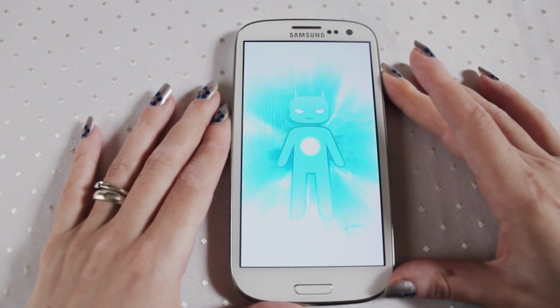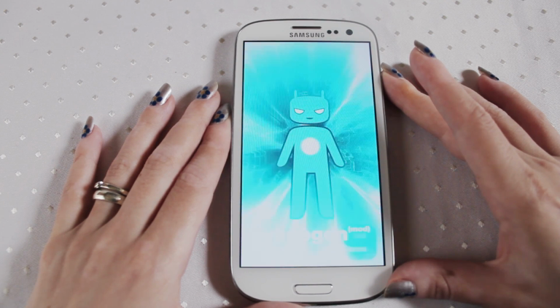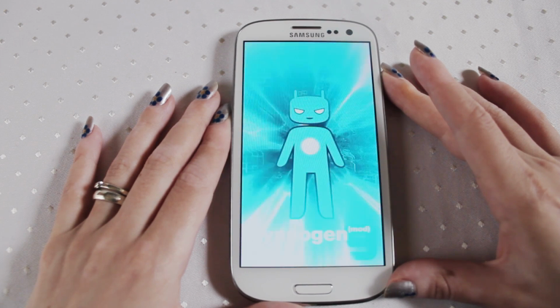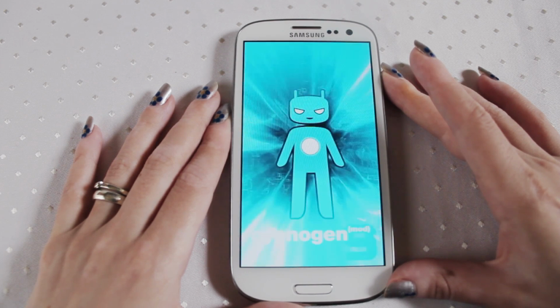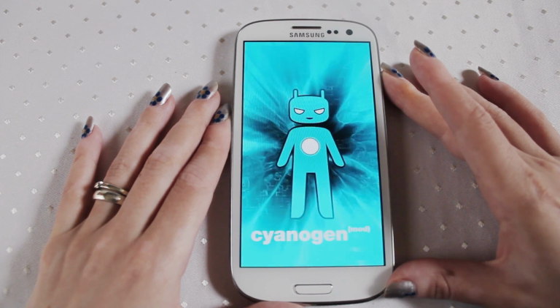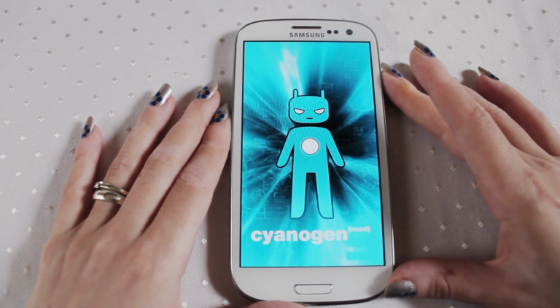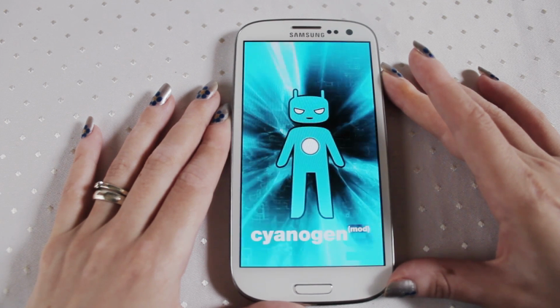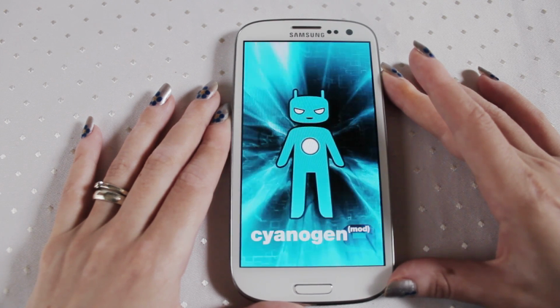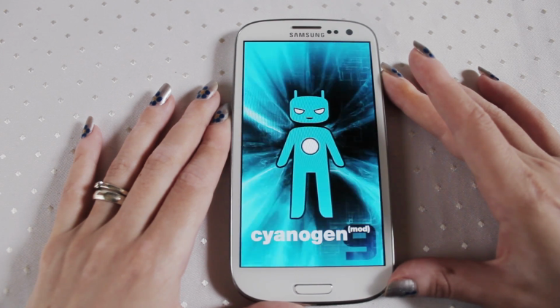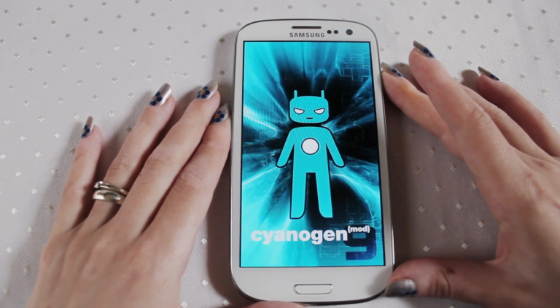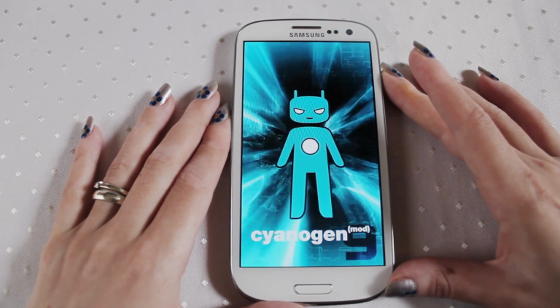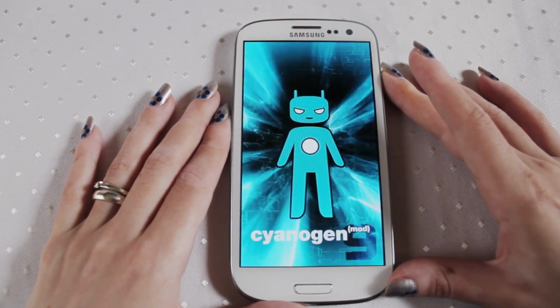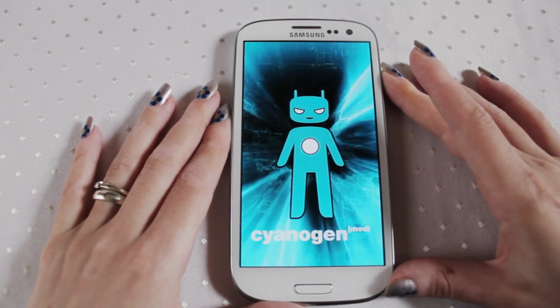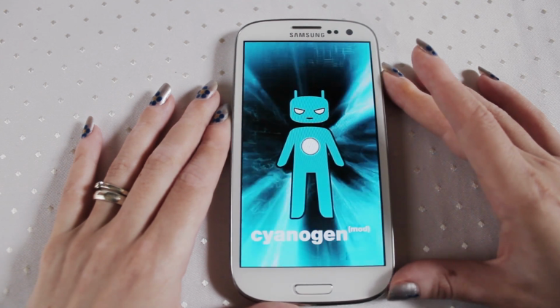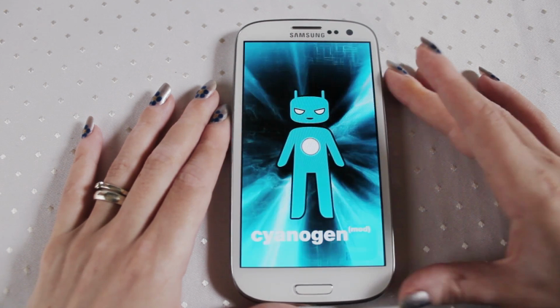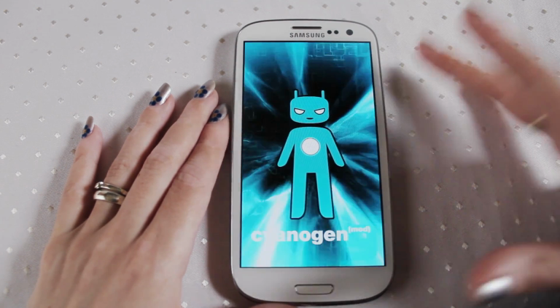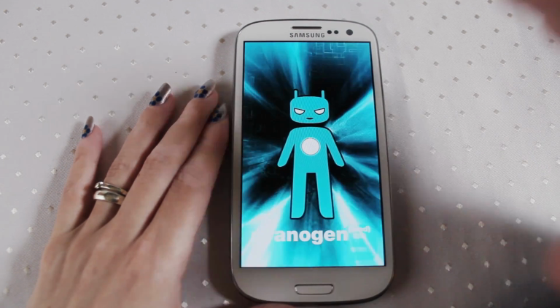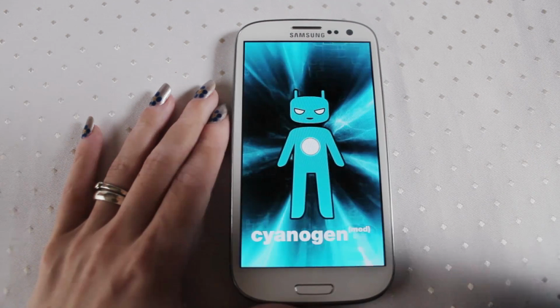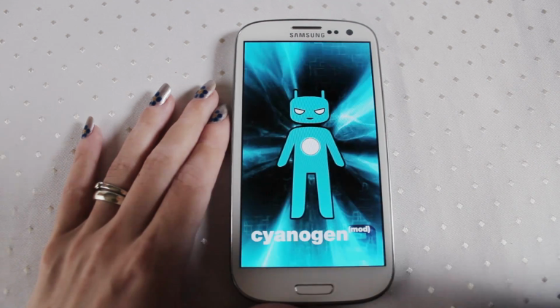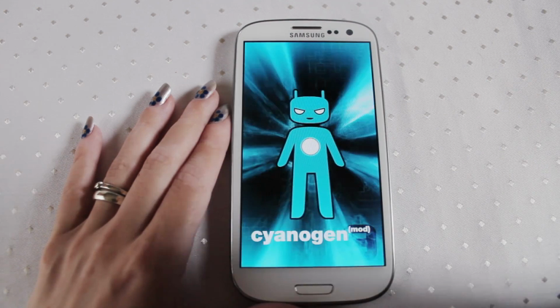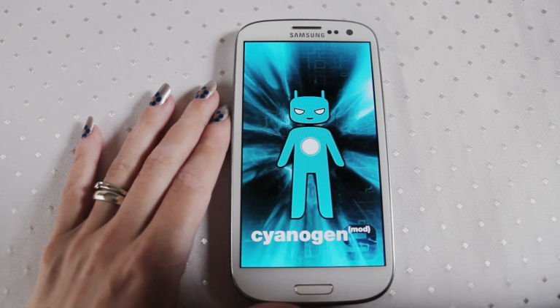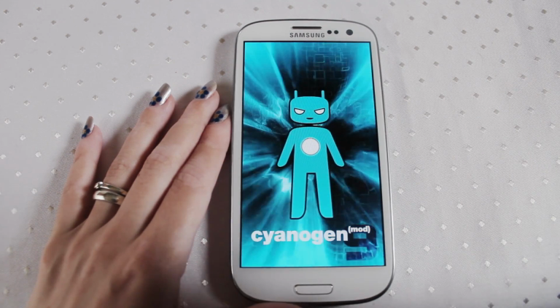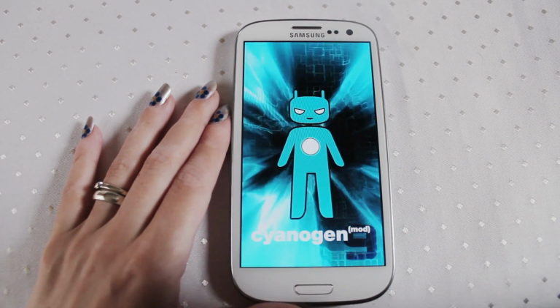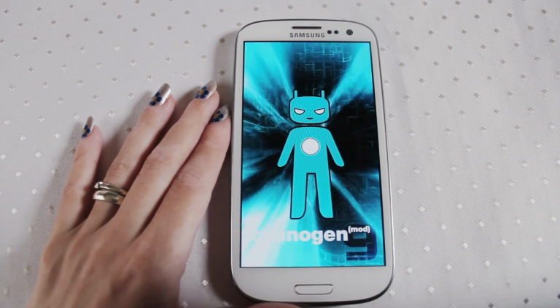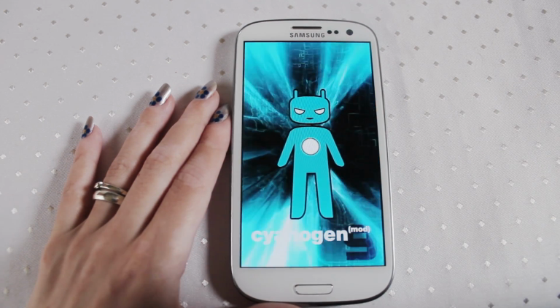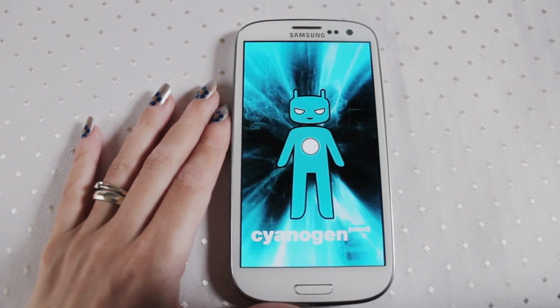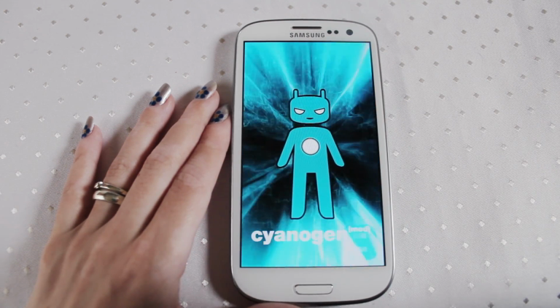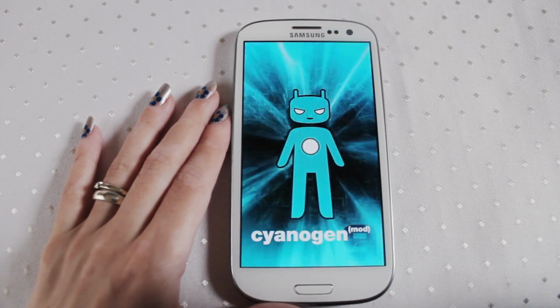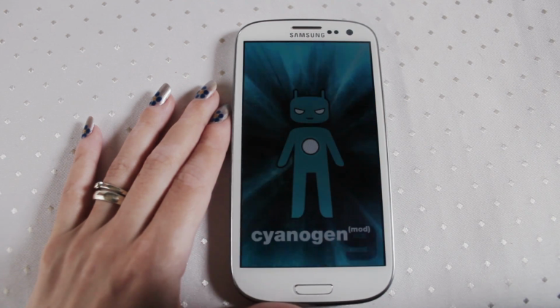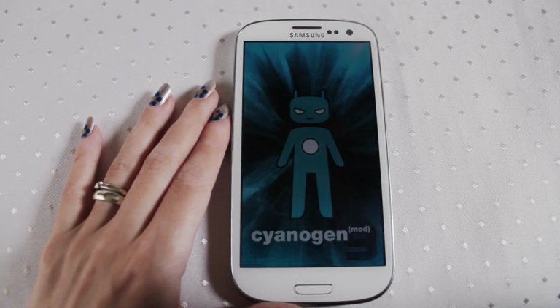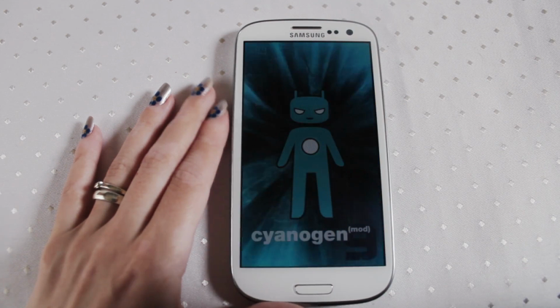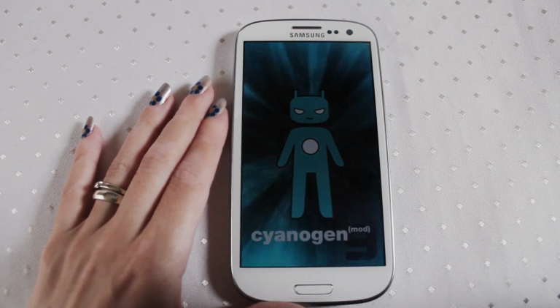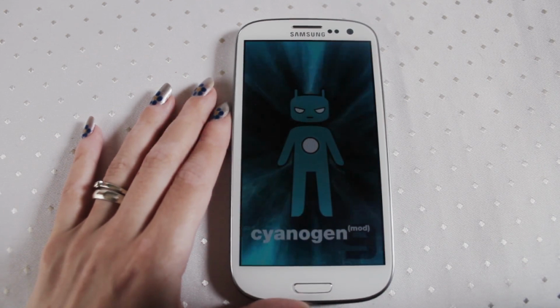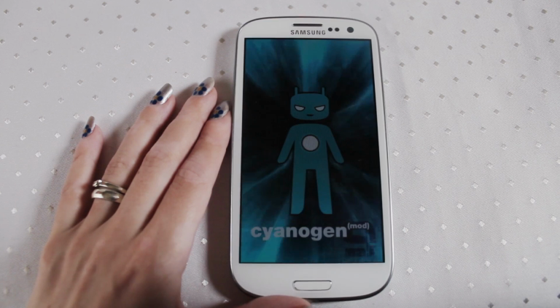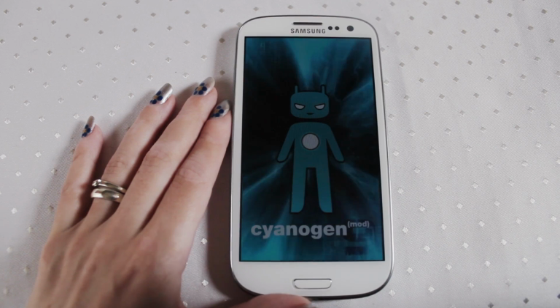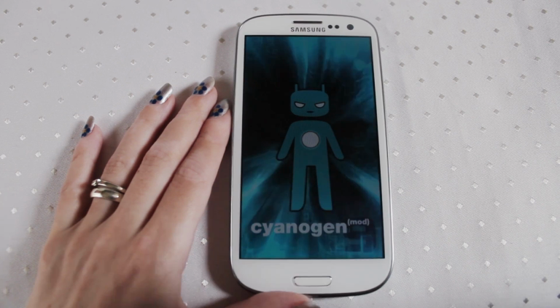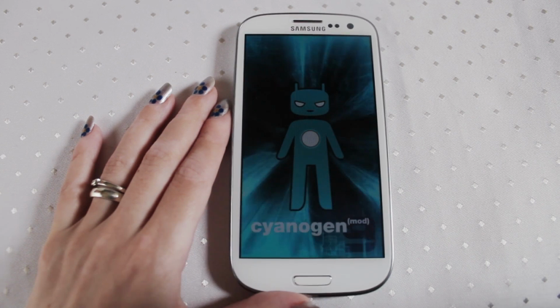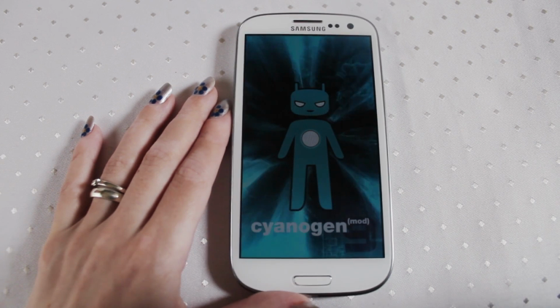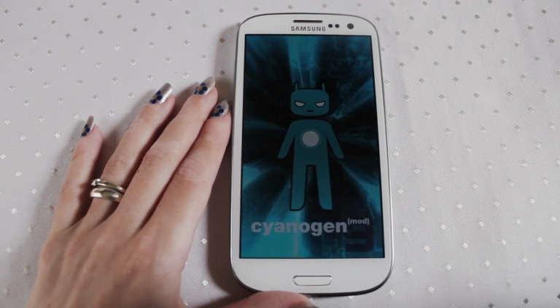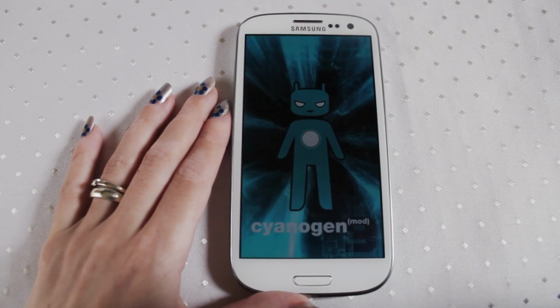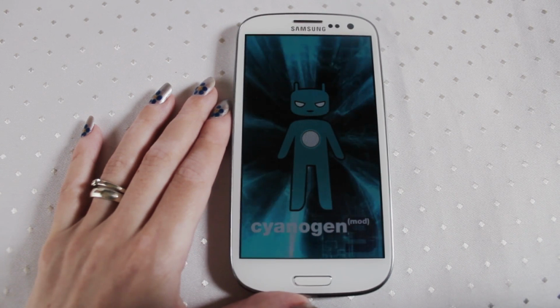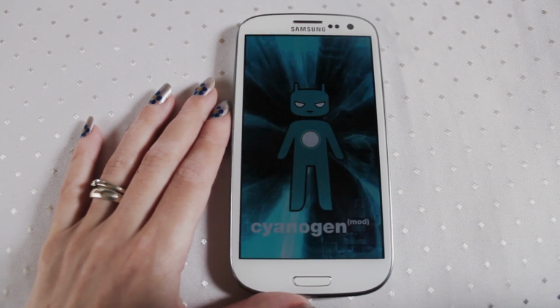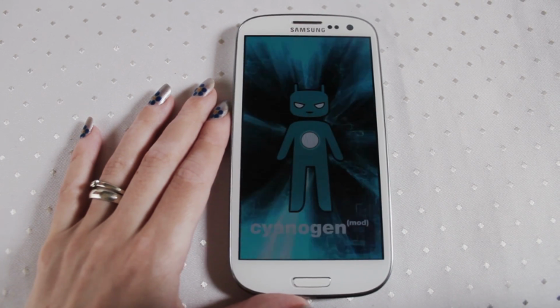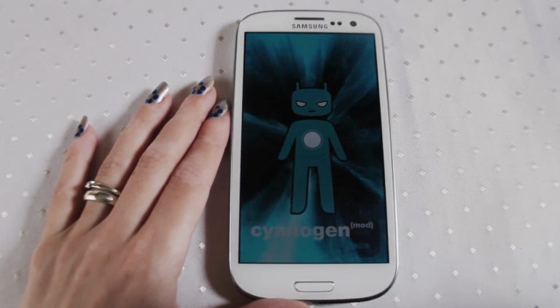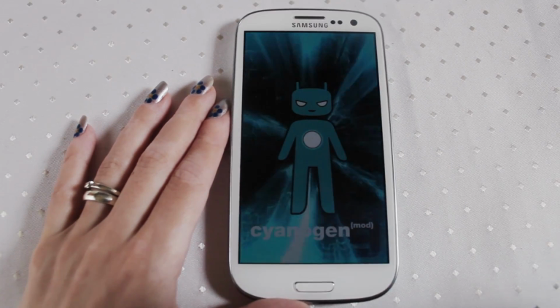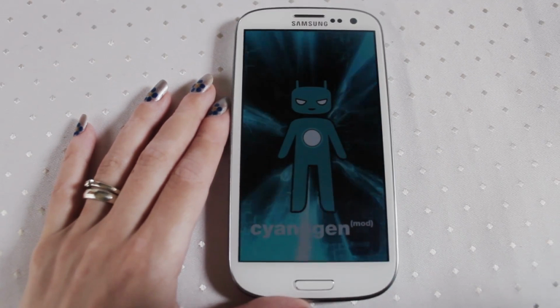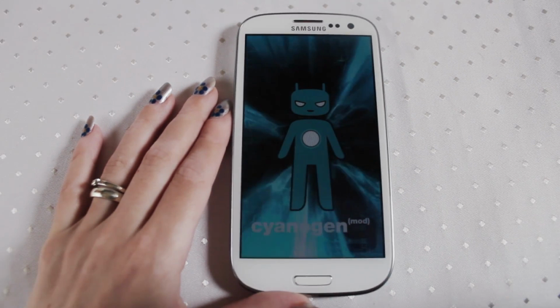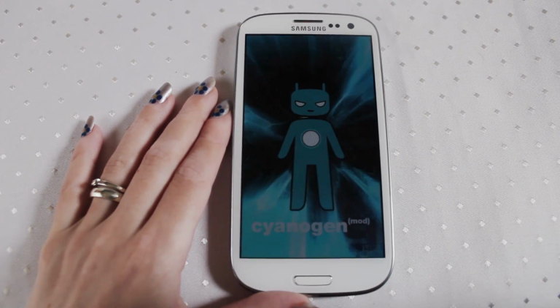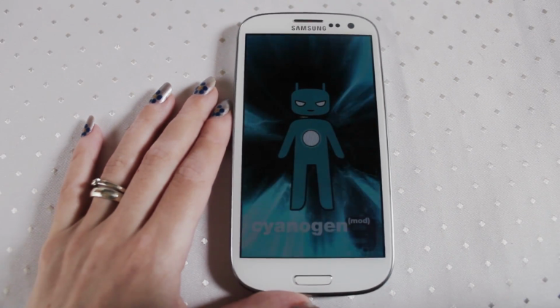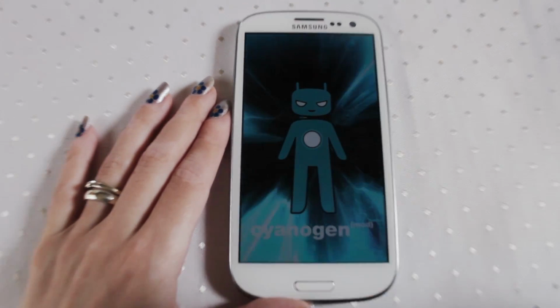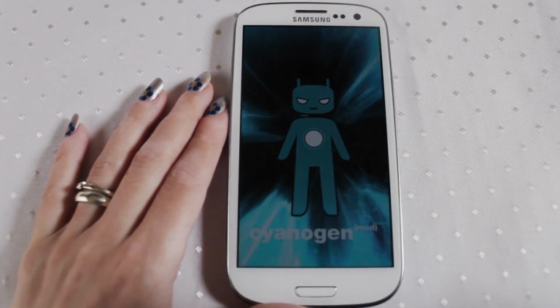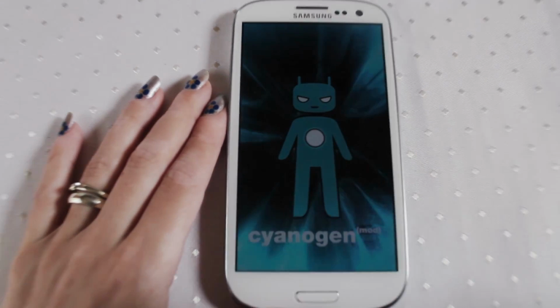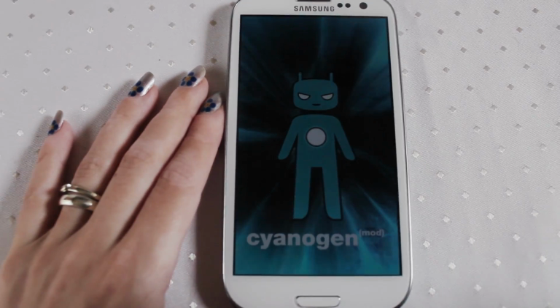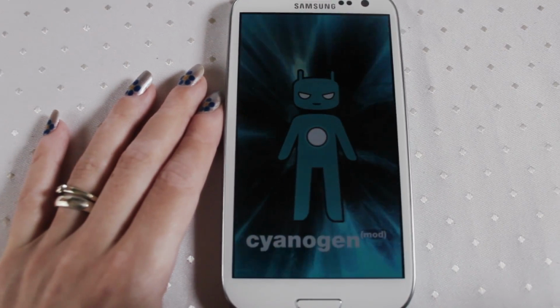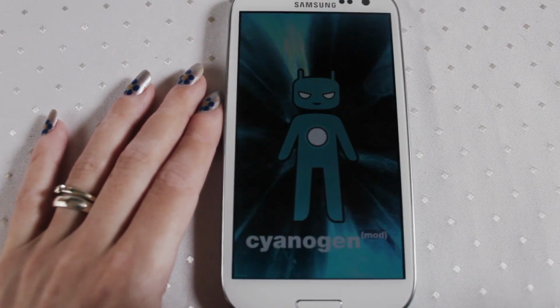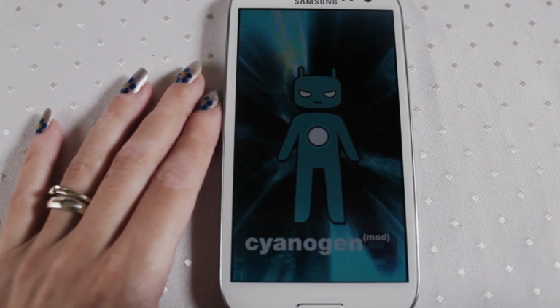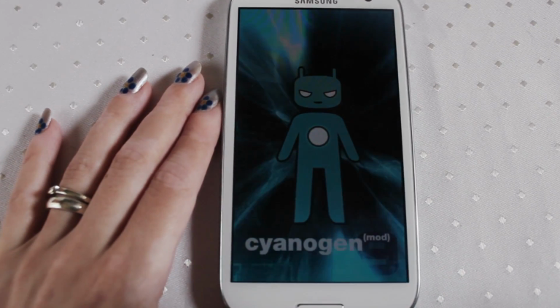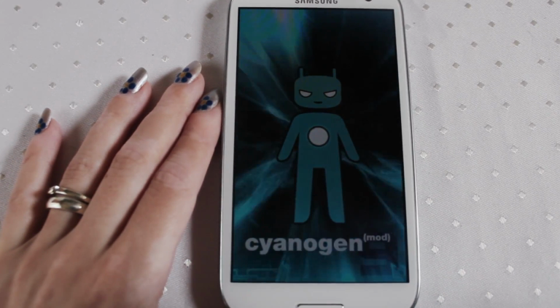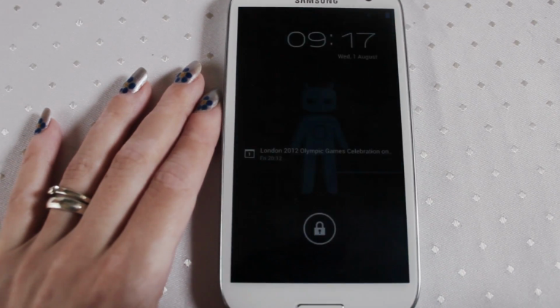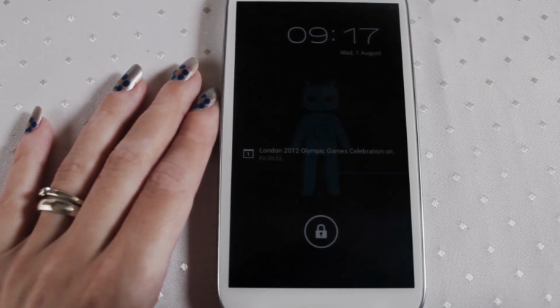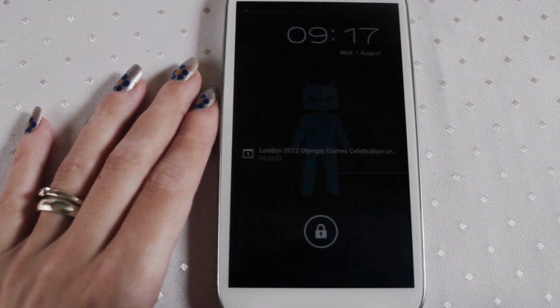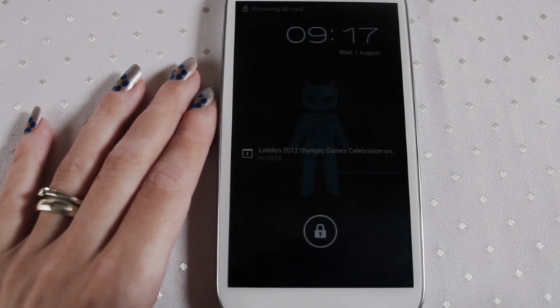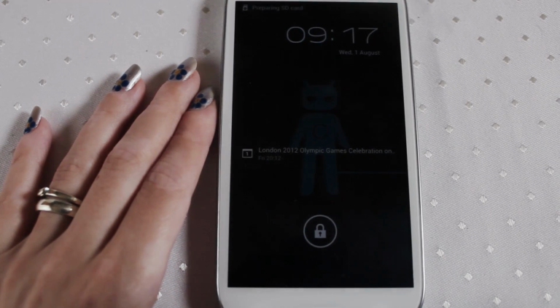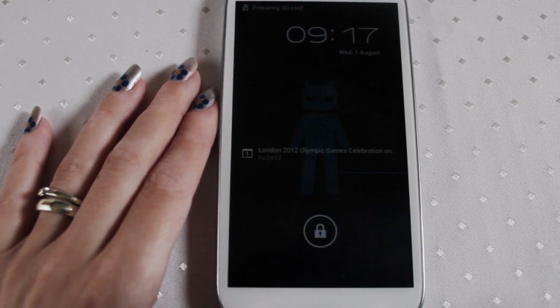Jelly Bean makes the phone a lot faster and it's a lot like running your hands through butter. Let's just zoom in slightly.